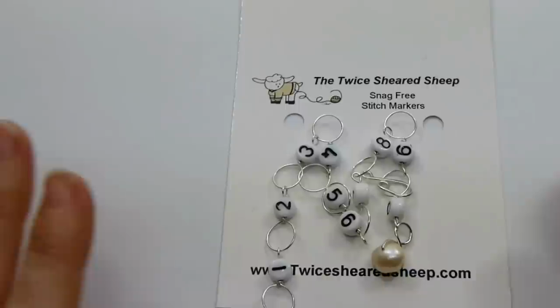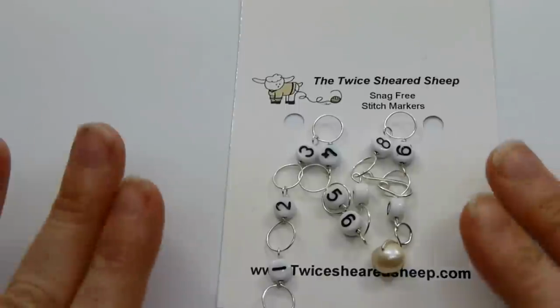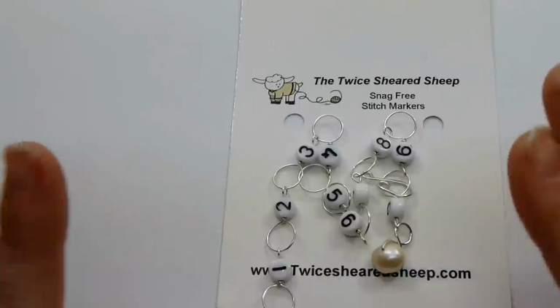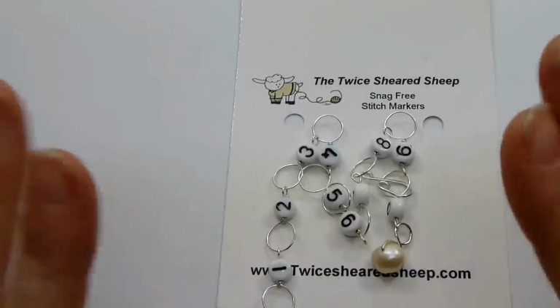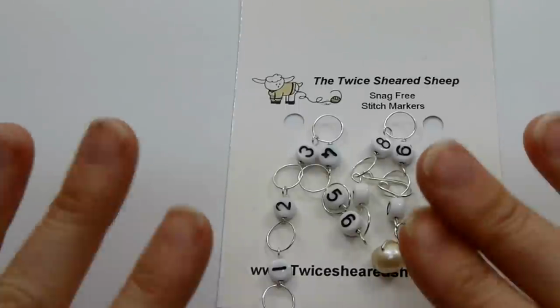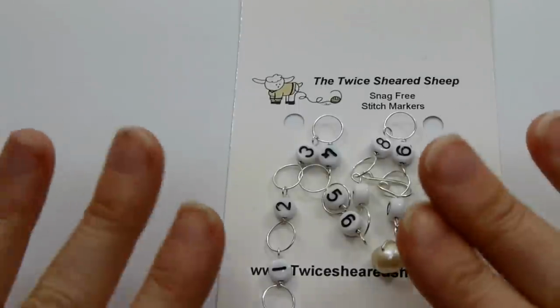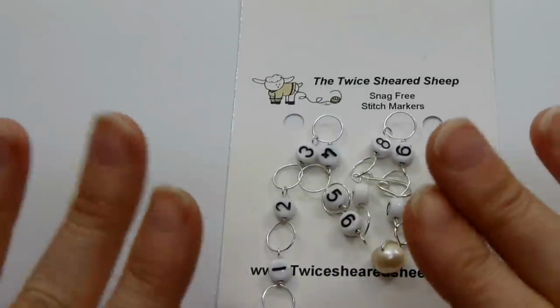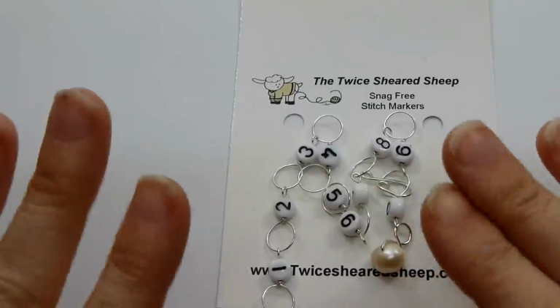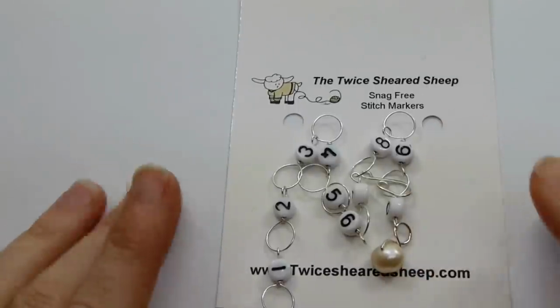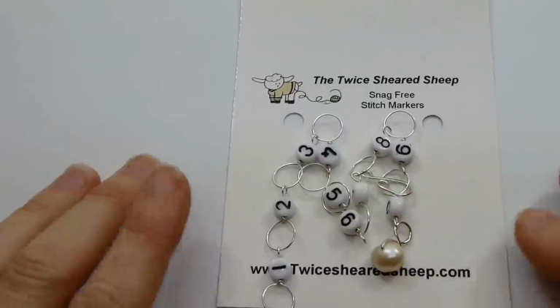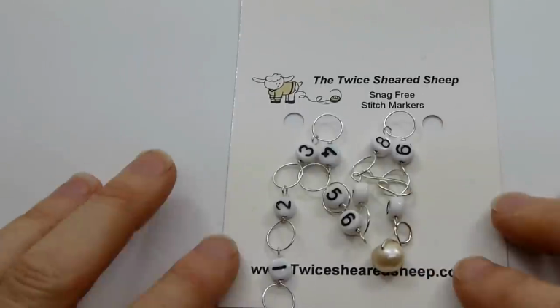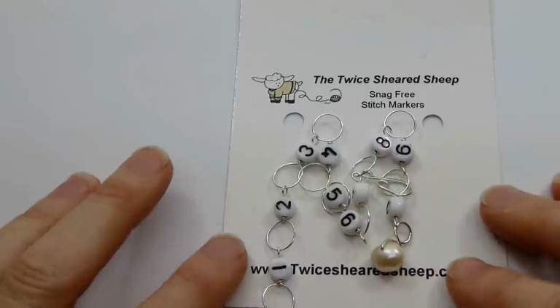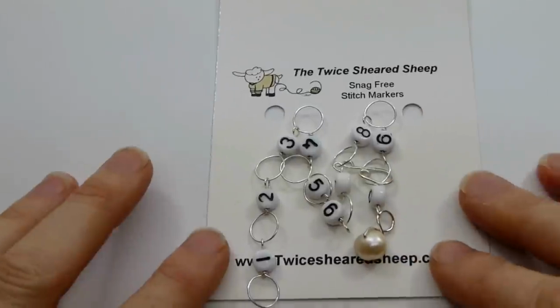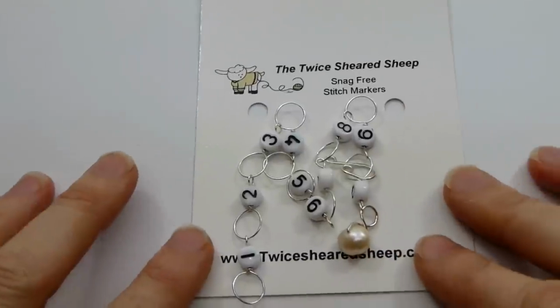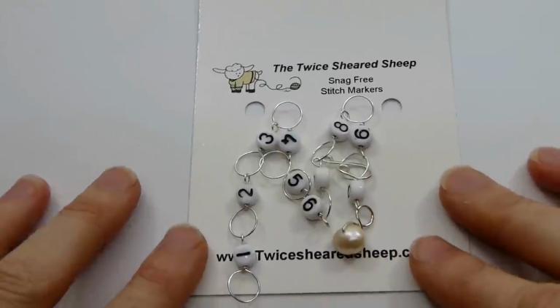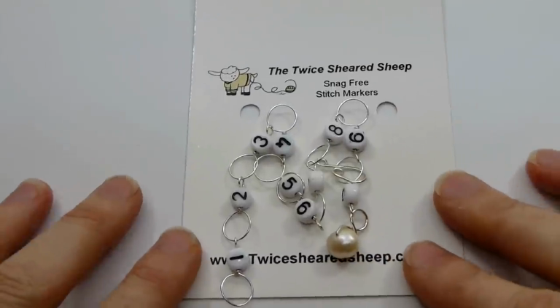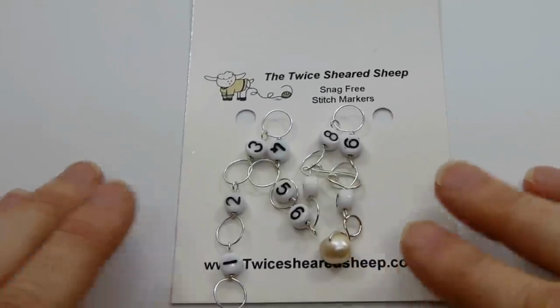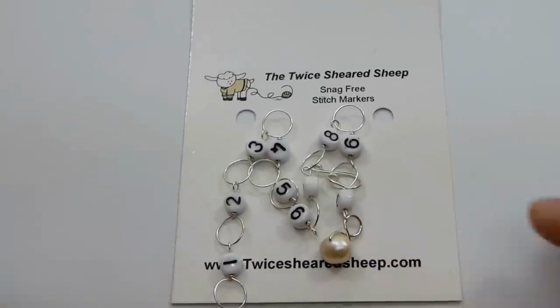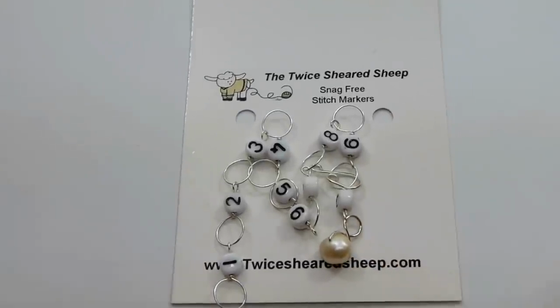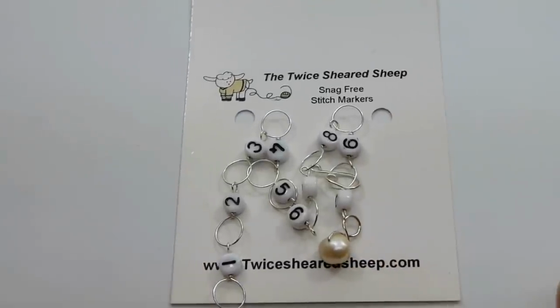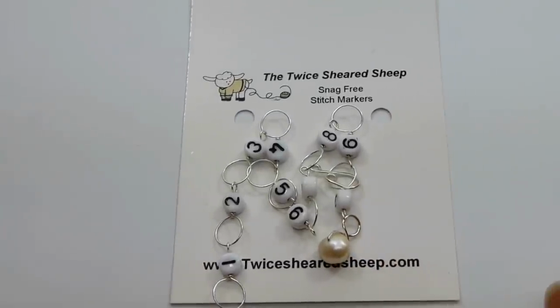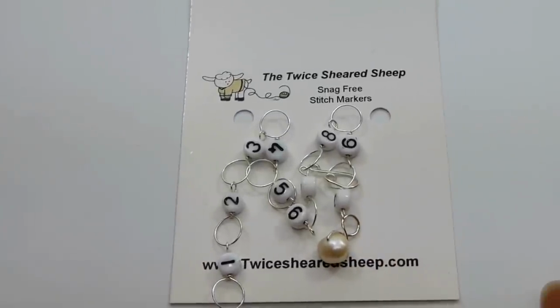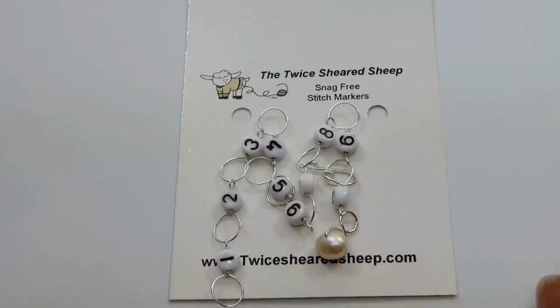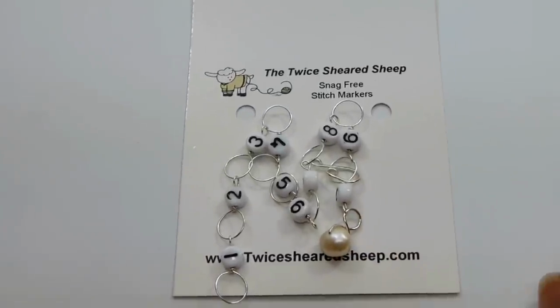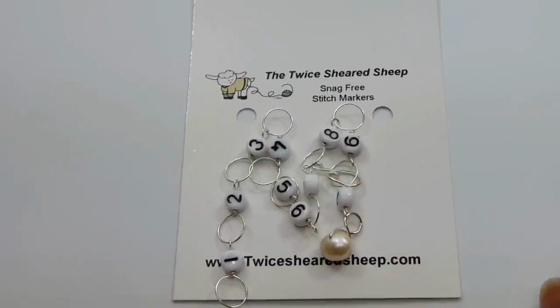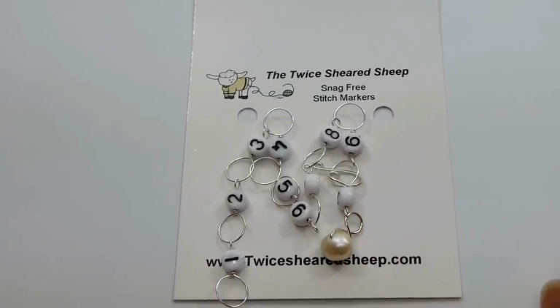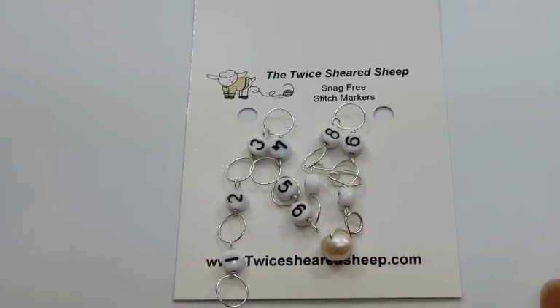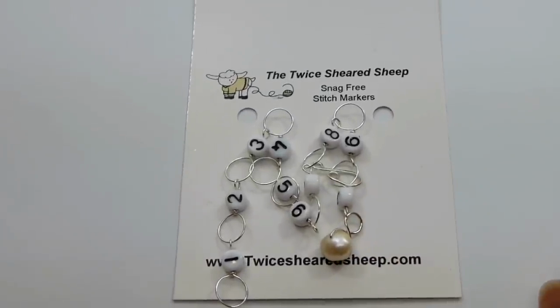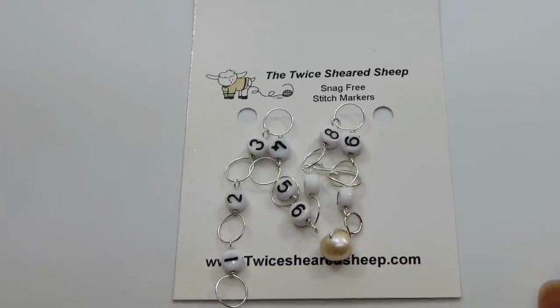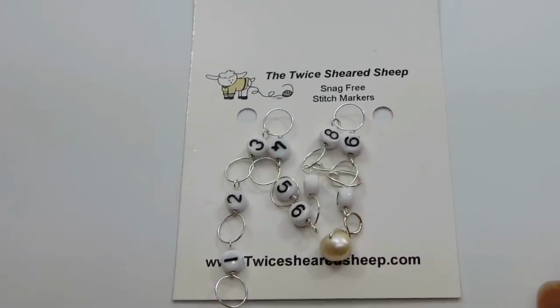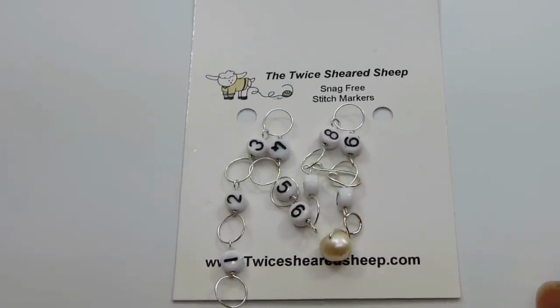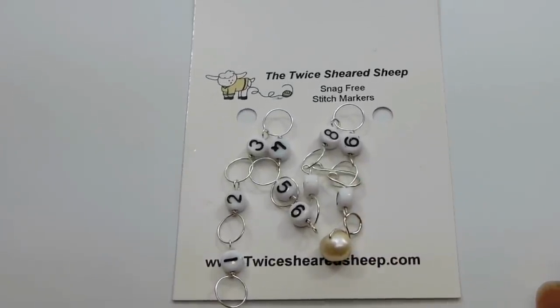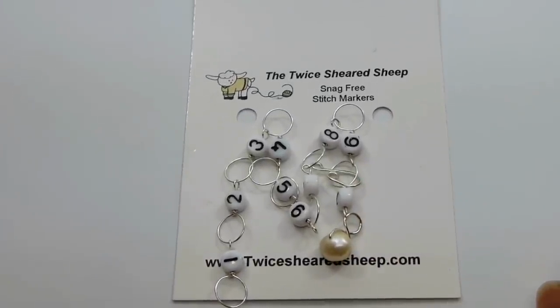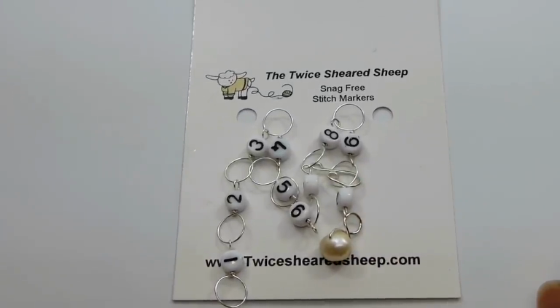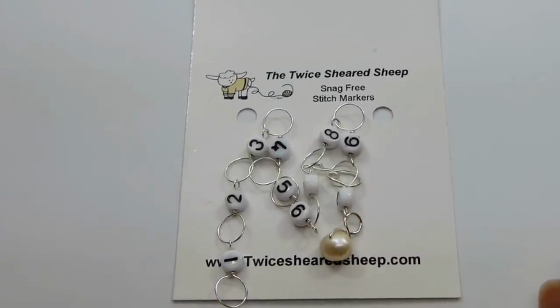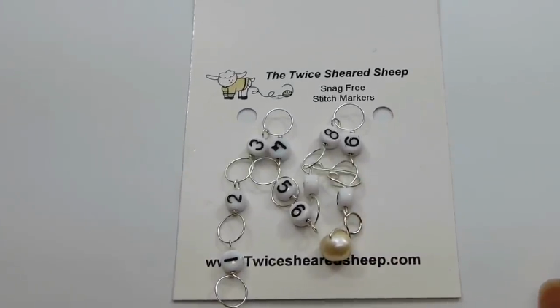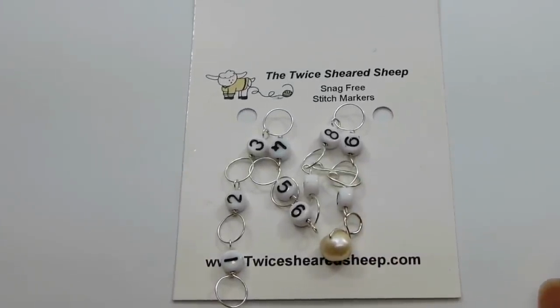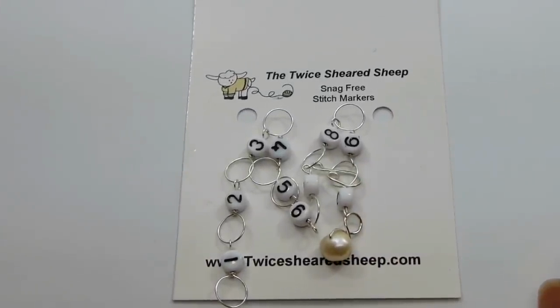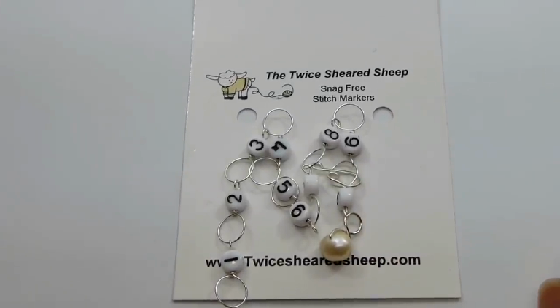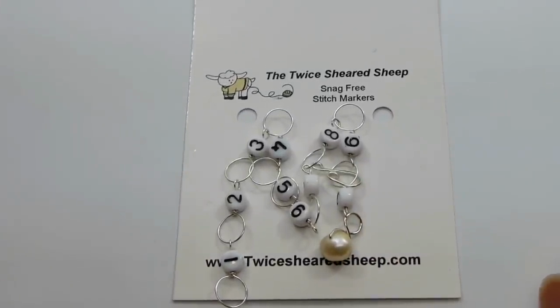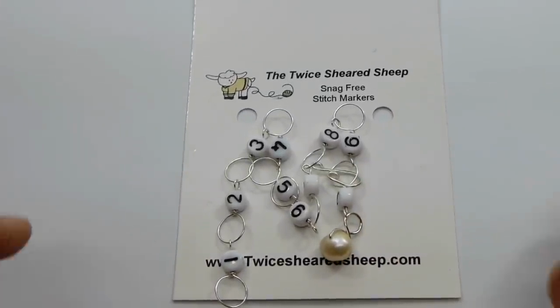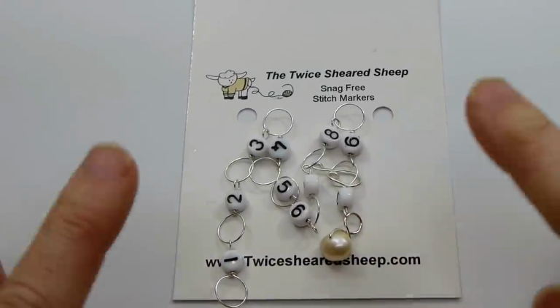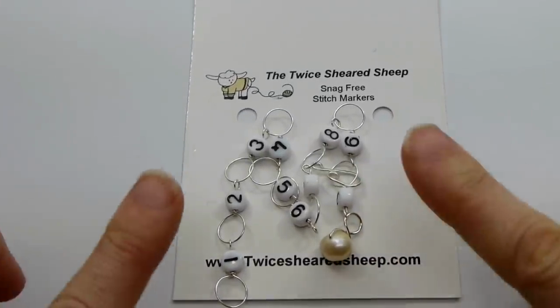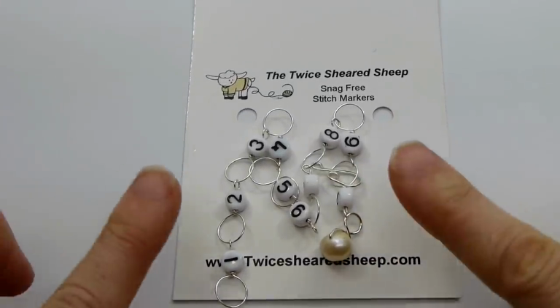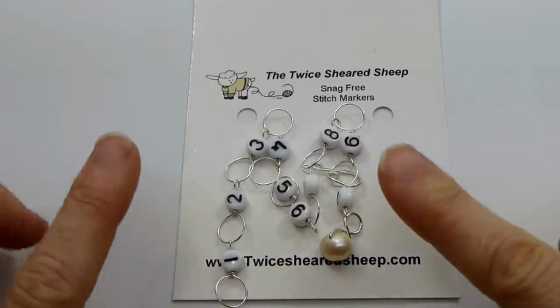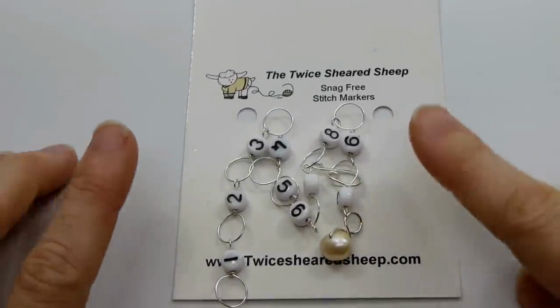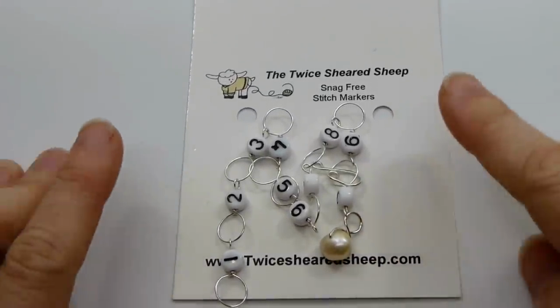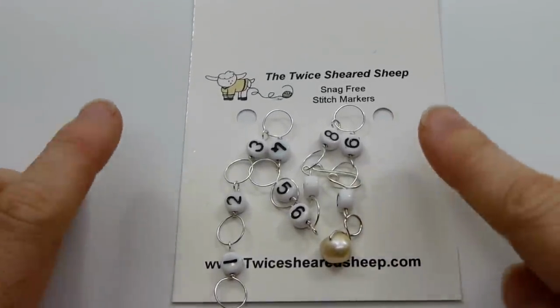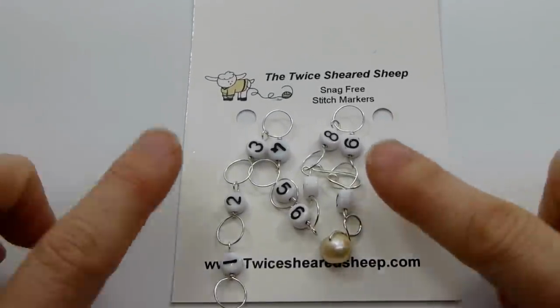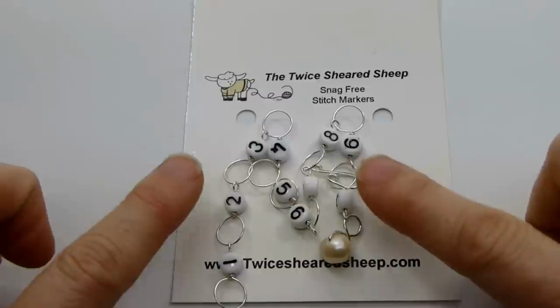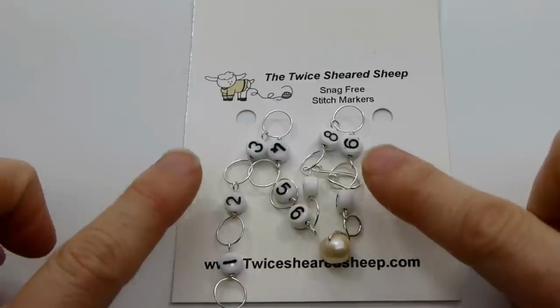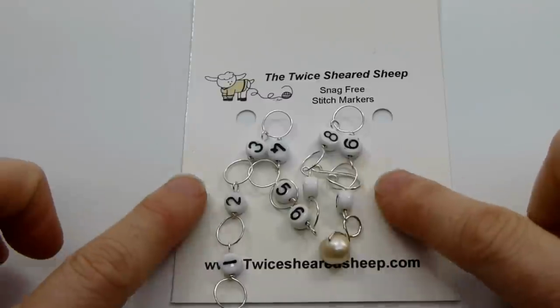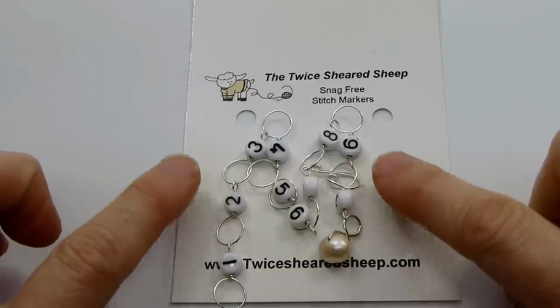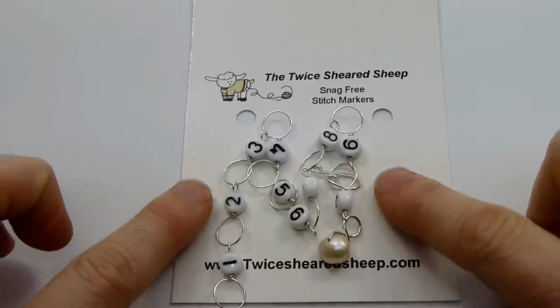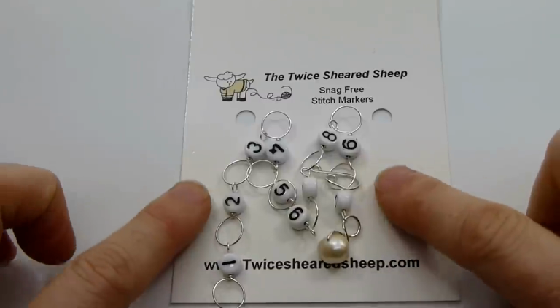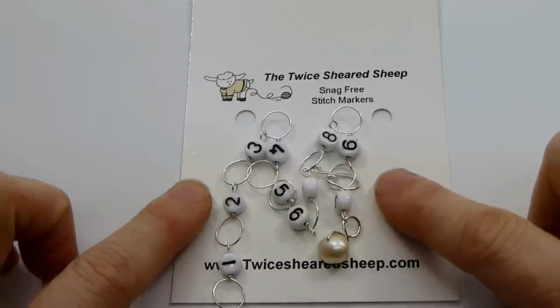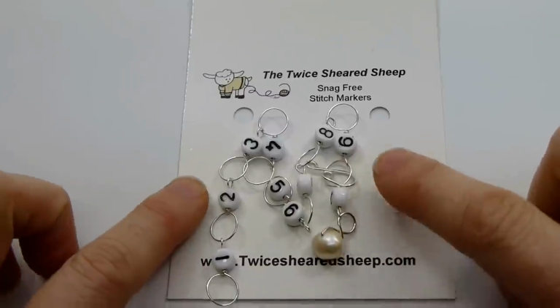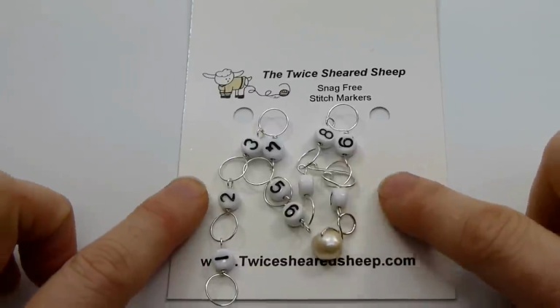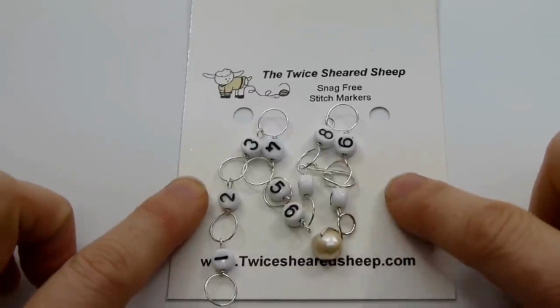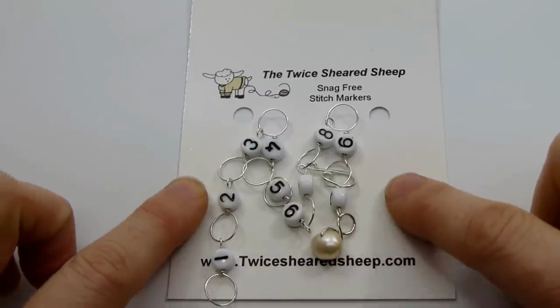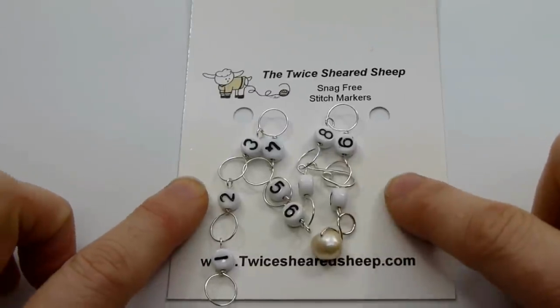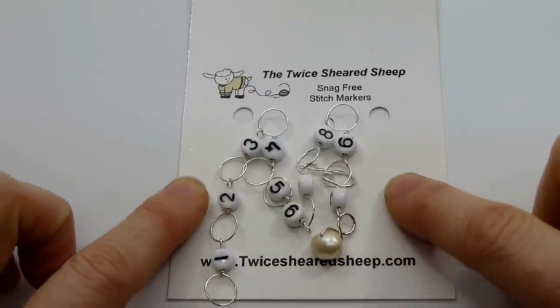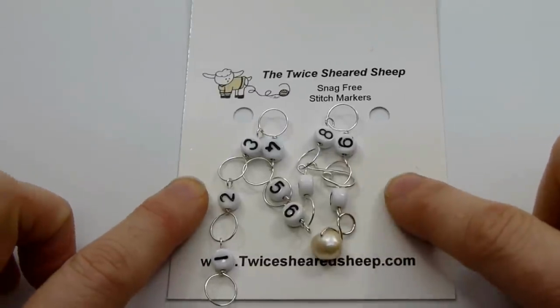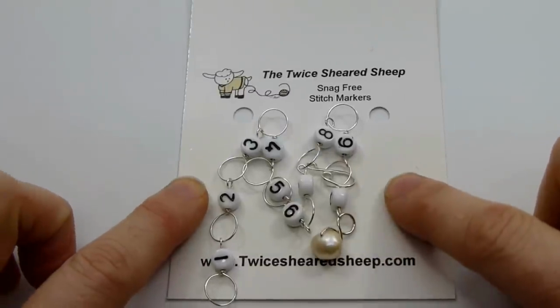Hello everyone, this is Dawn with the Twice Sheared Sheep, and today we'd like to talk about how to use your handy dandy row counter.